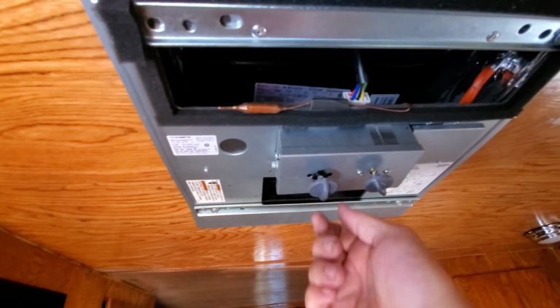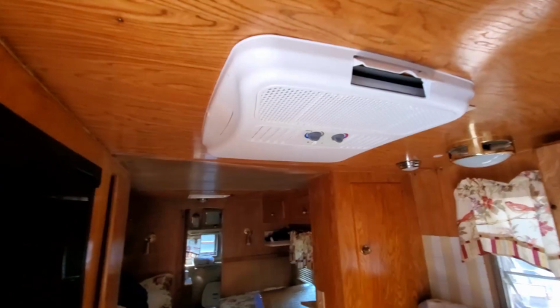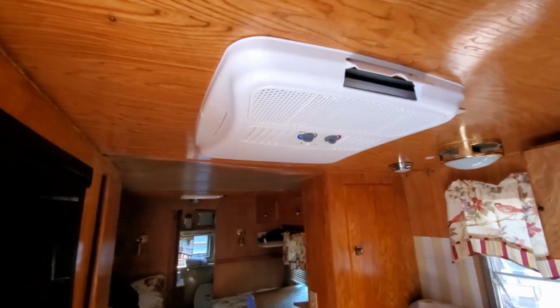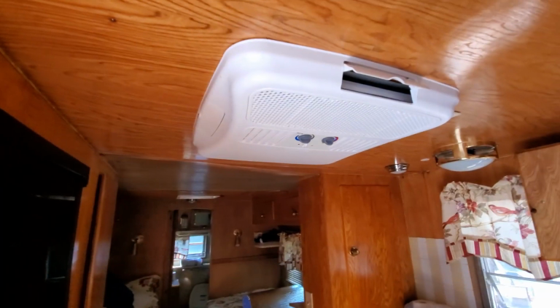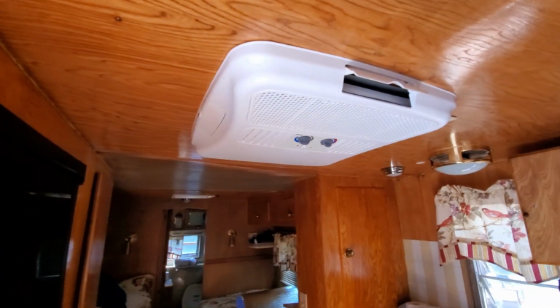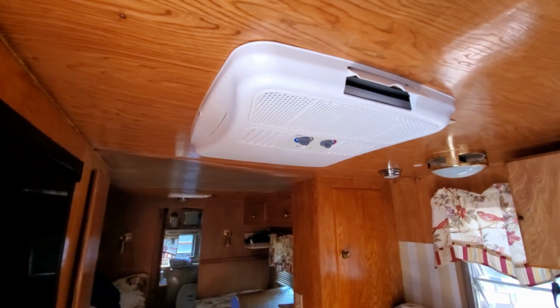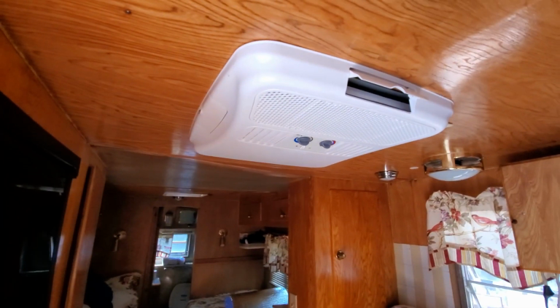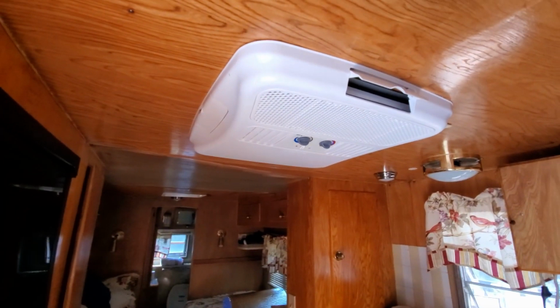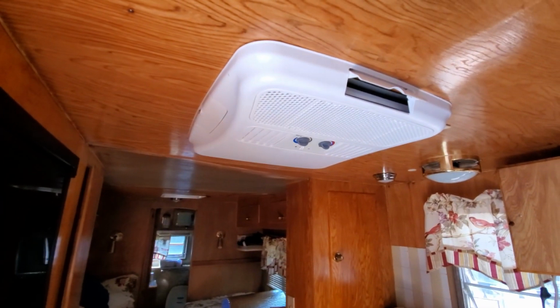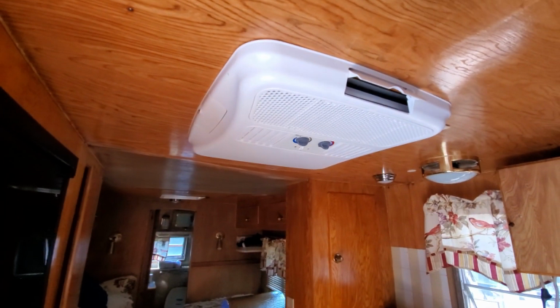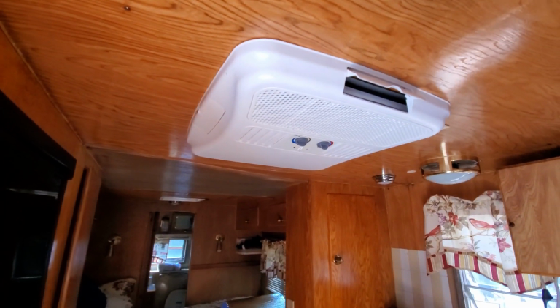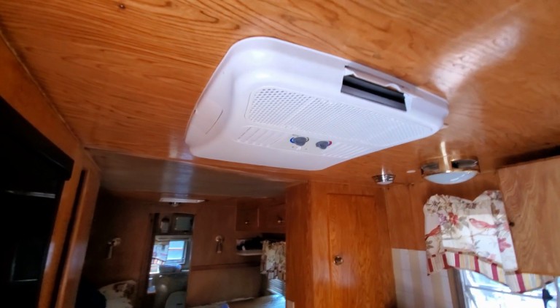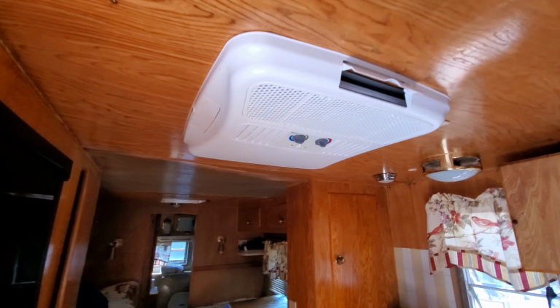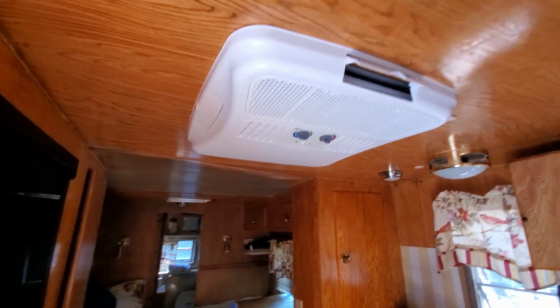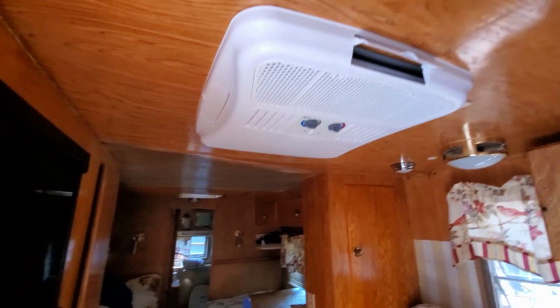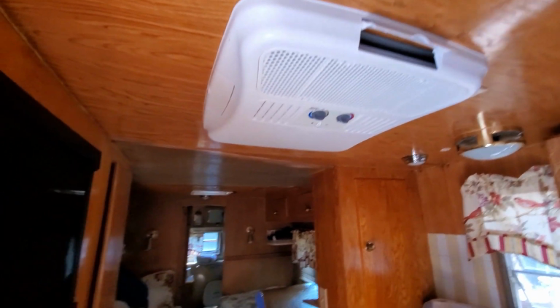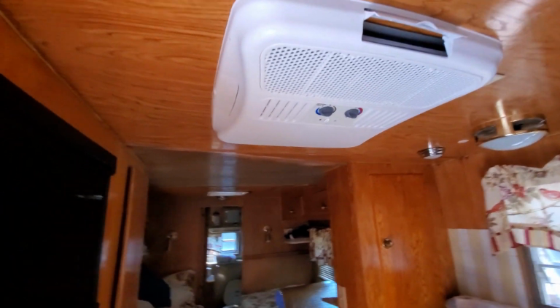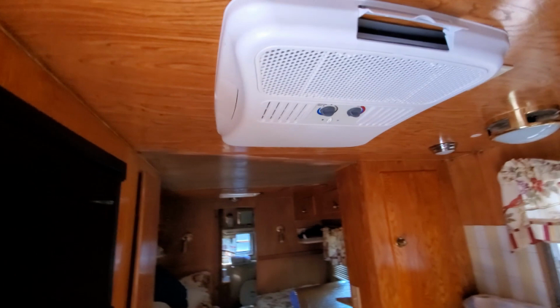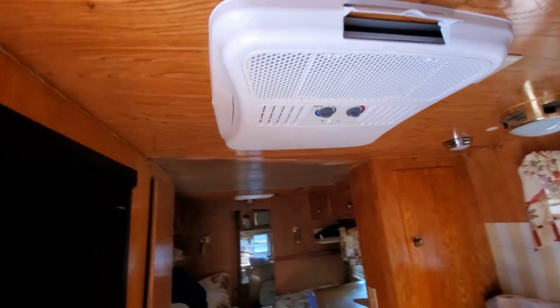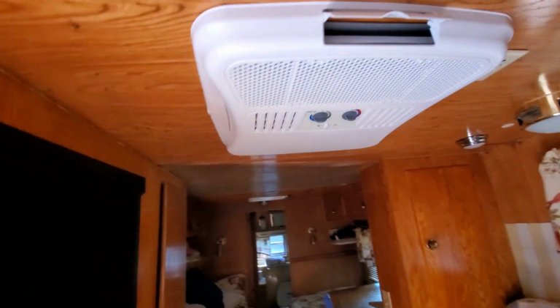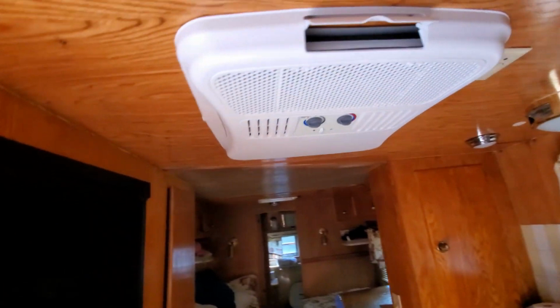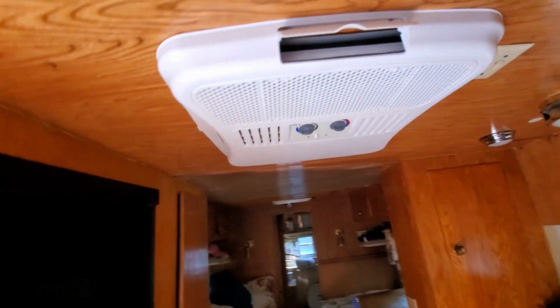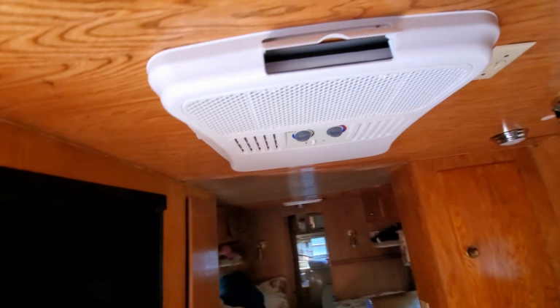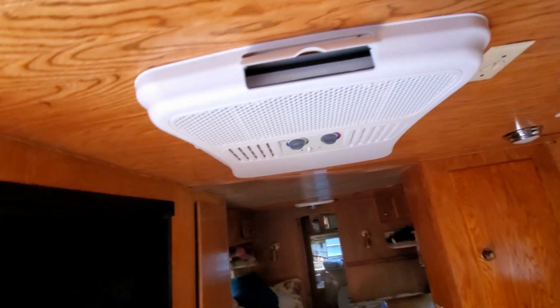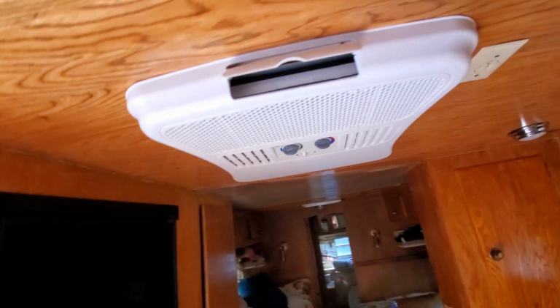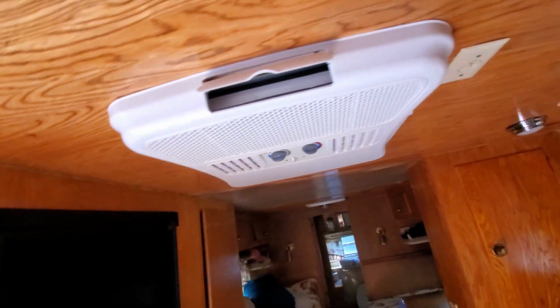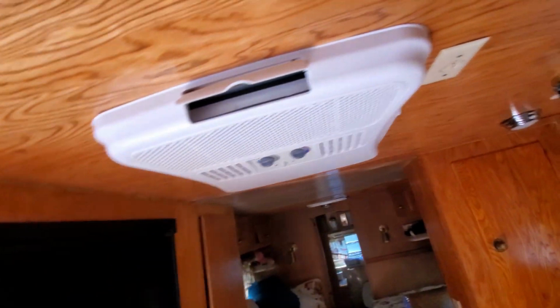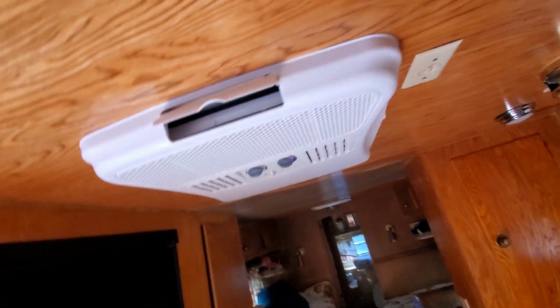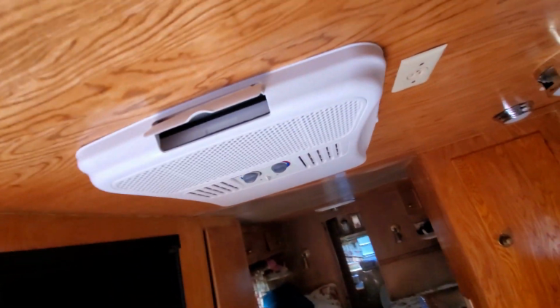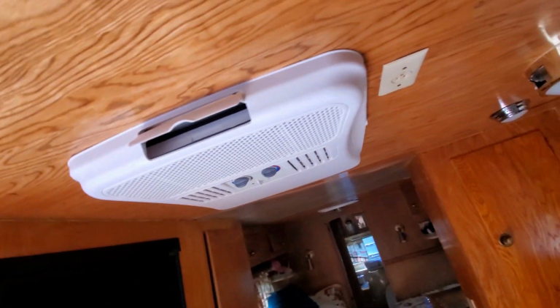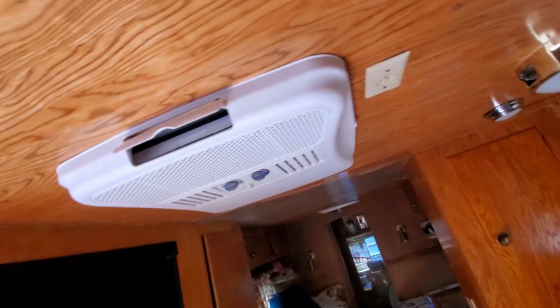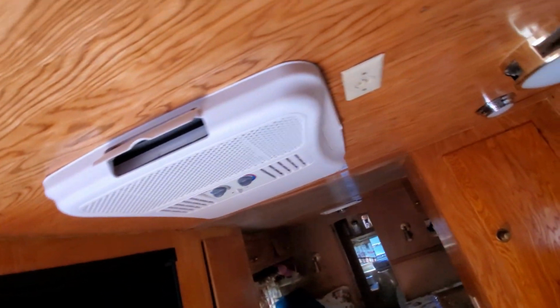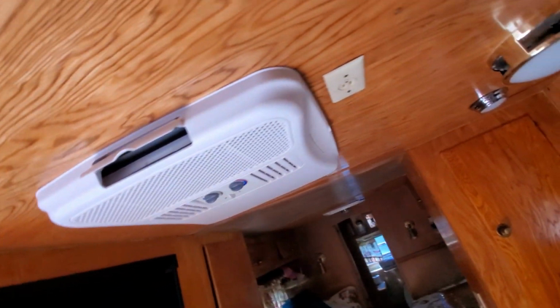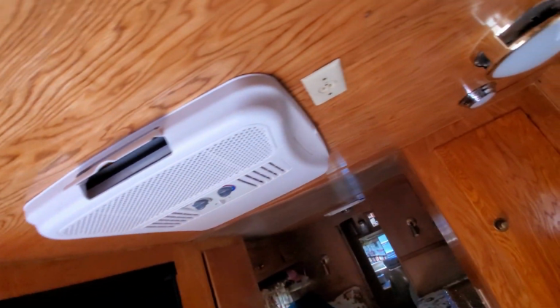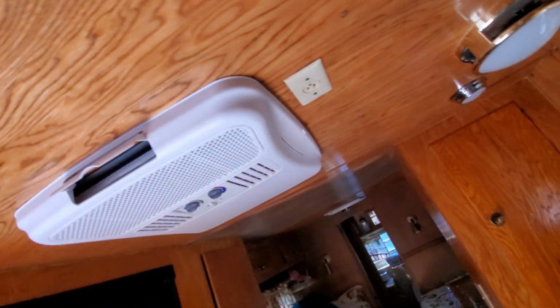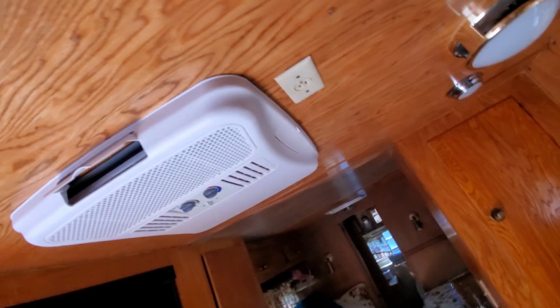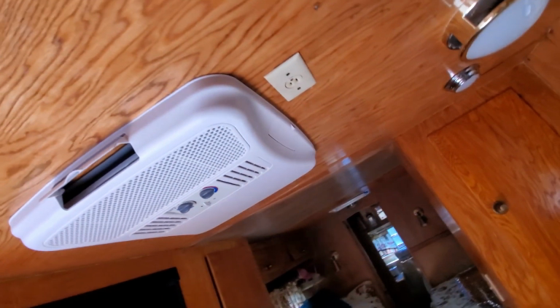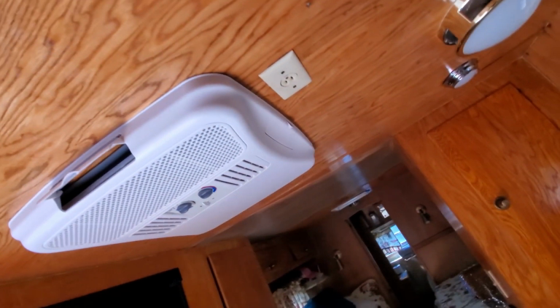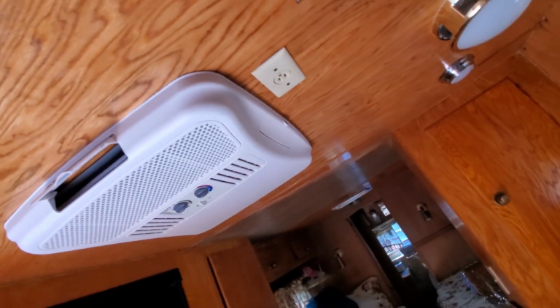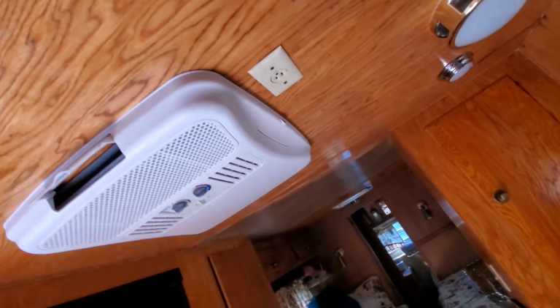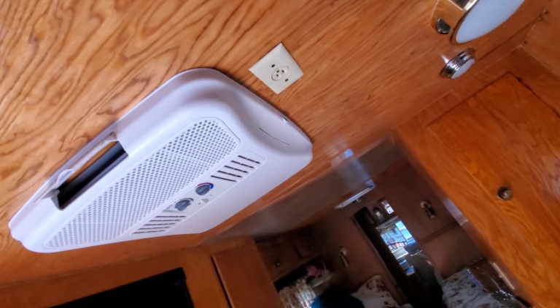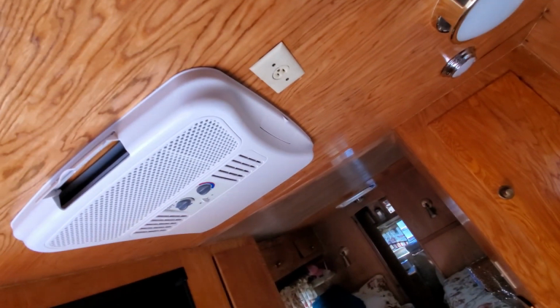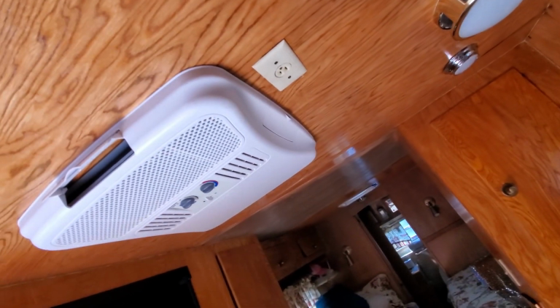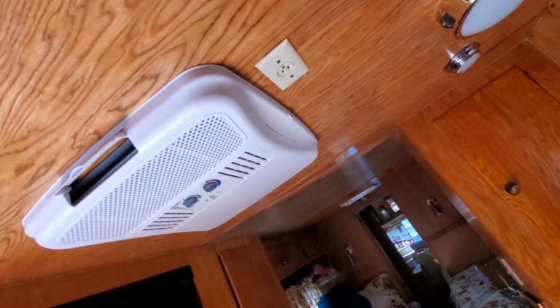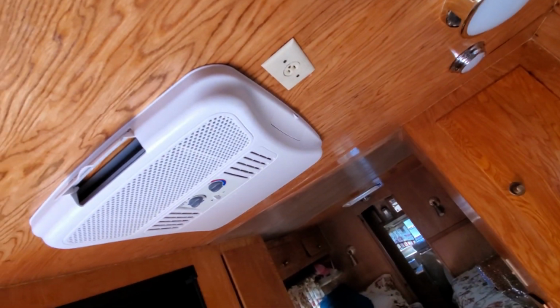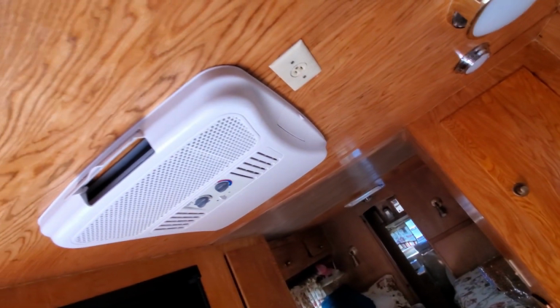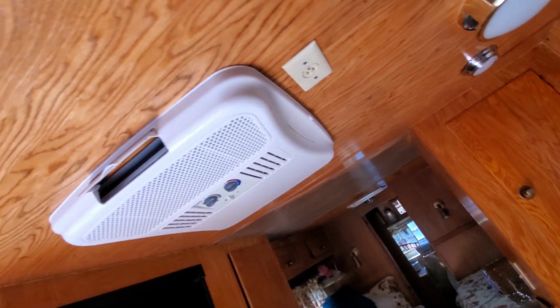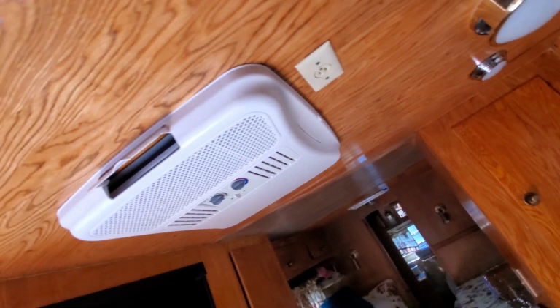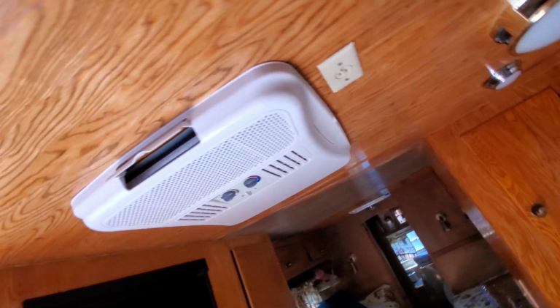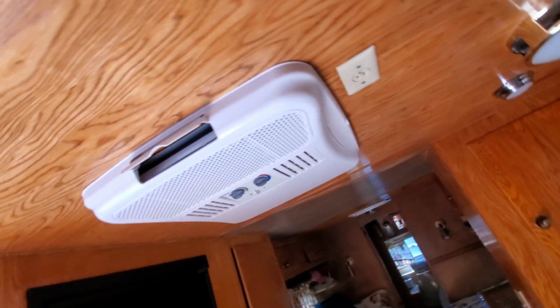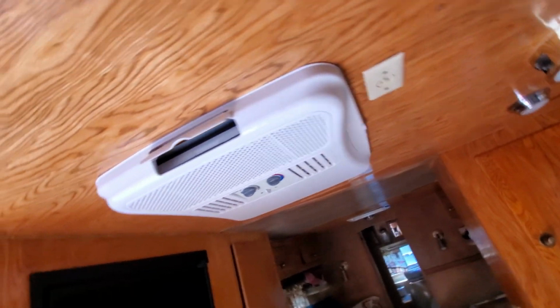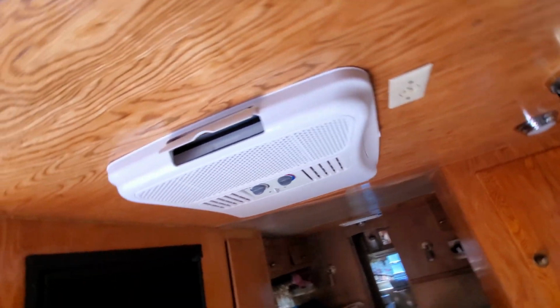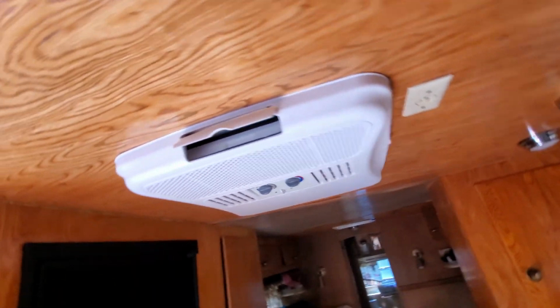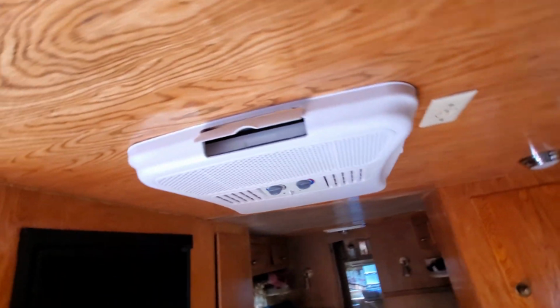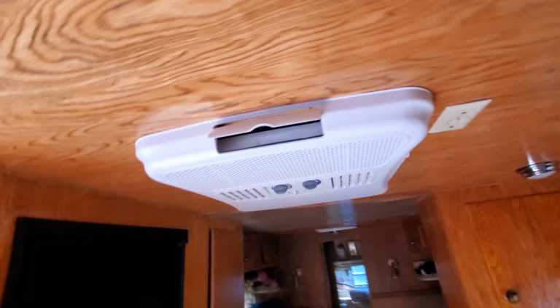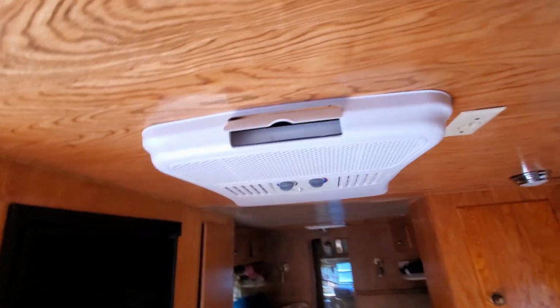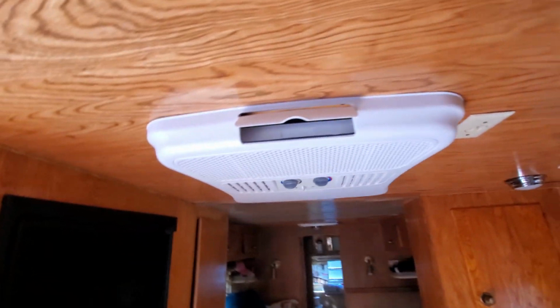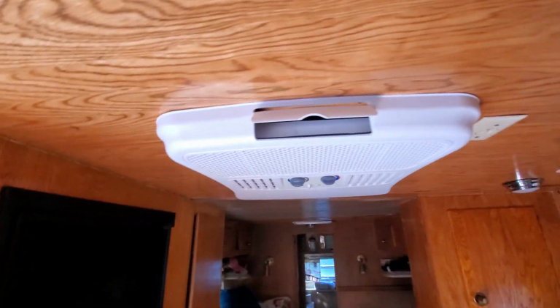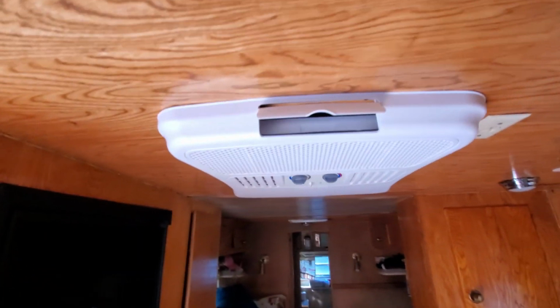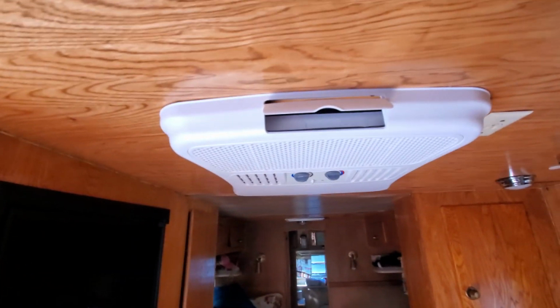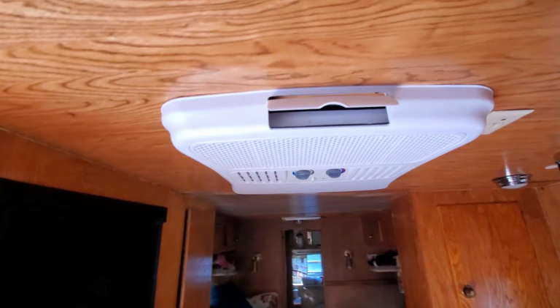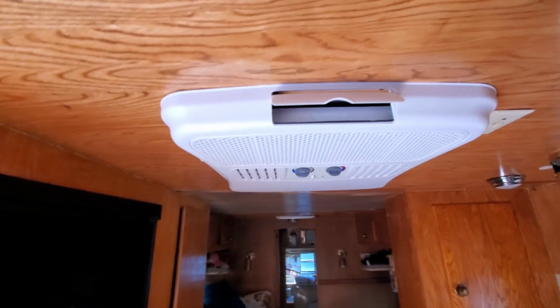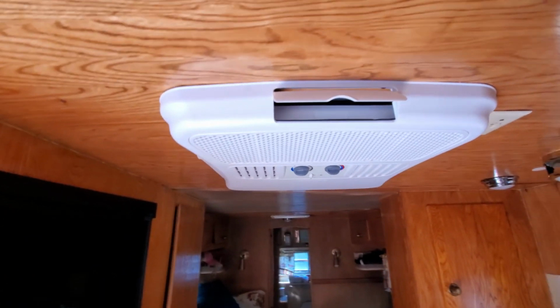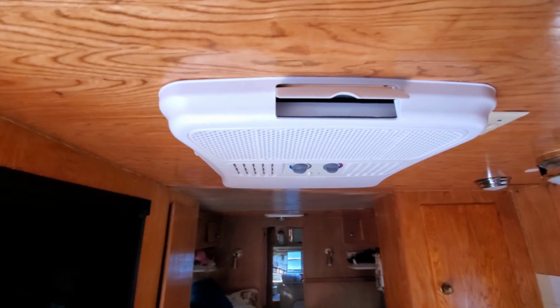AC all done and installed. Came out great, working great.